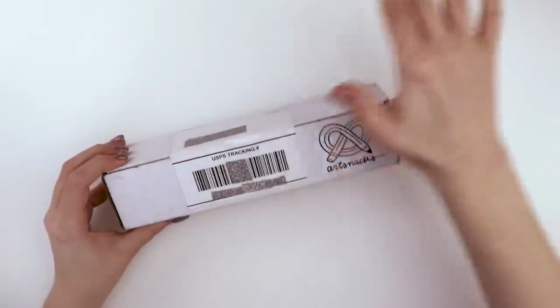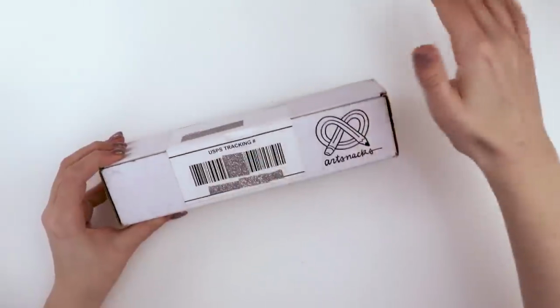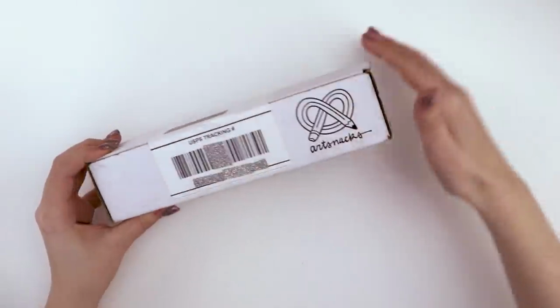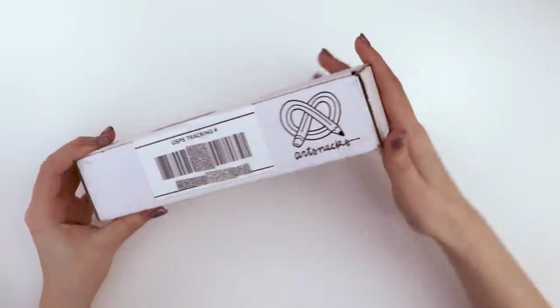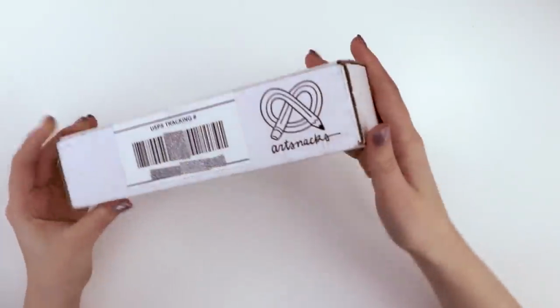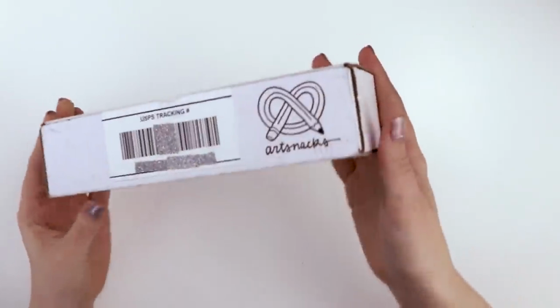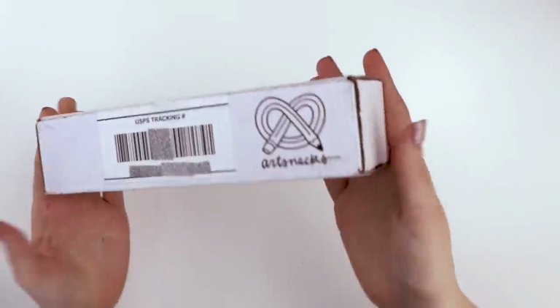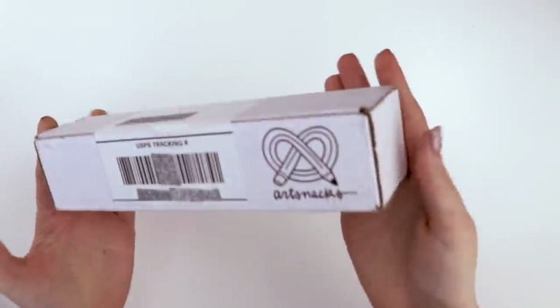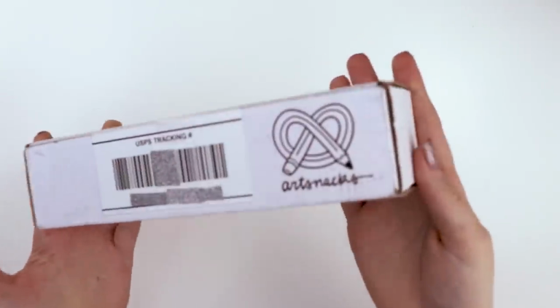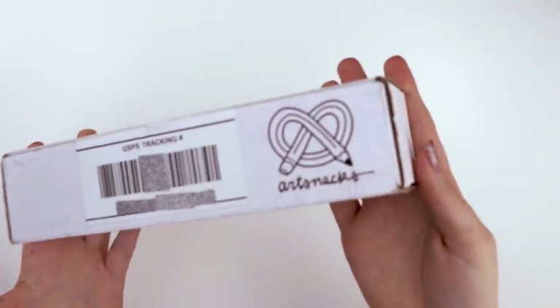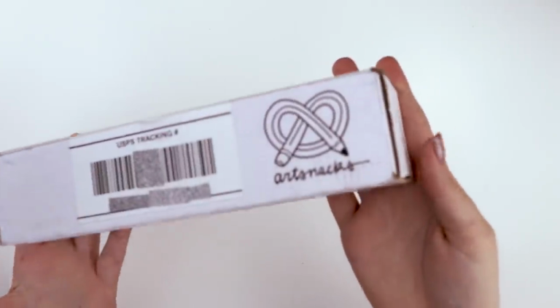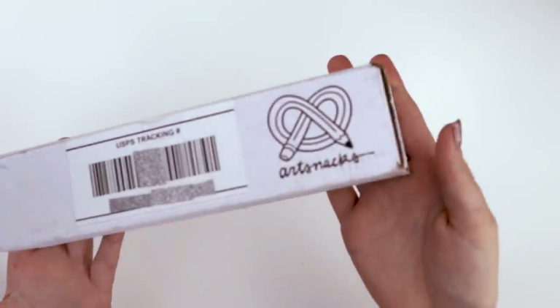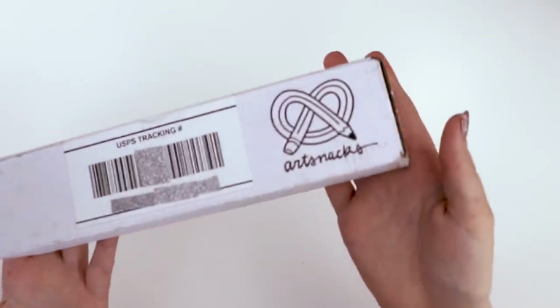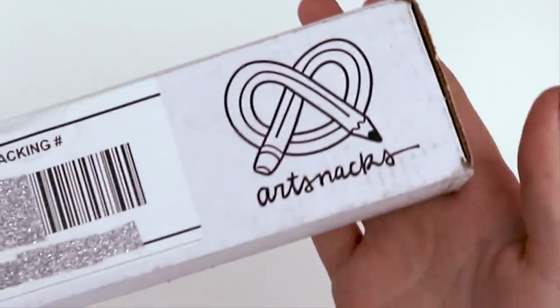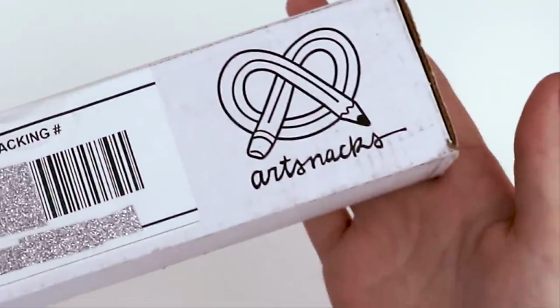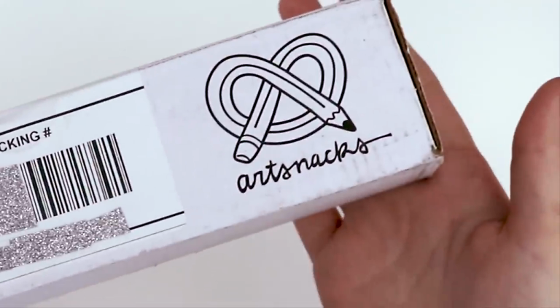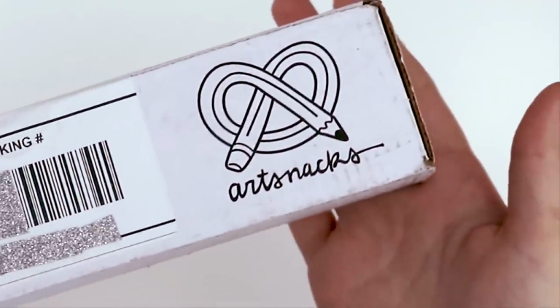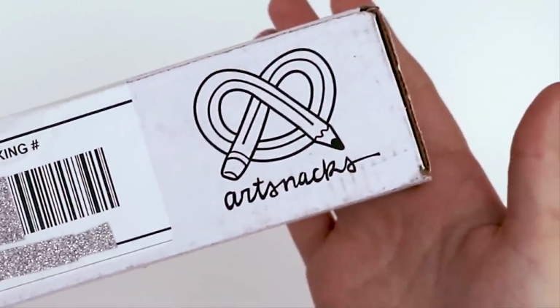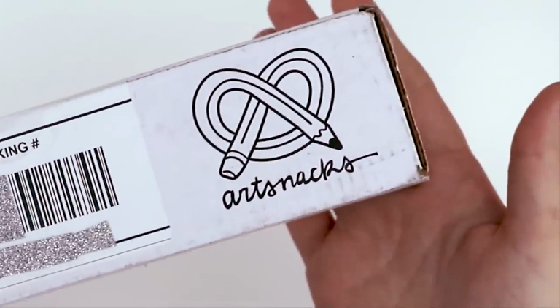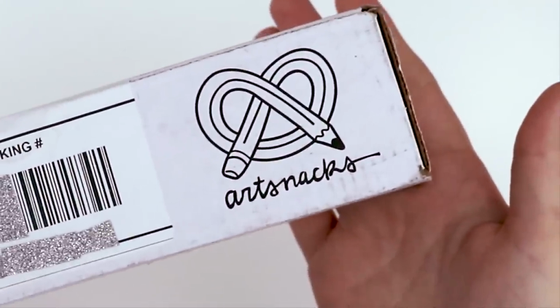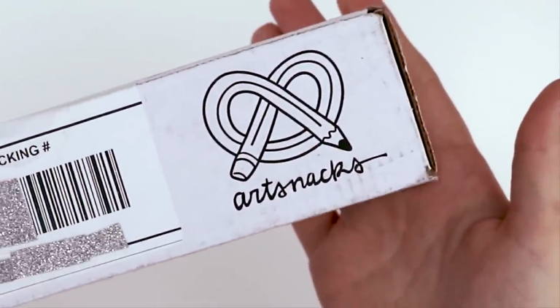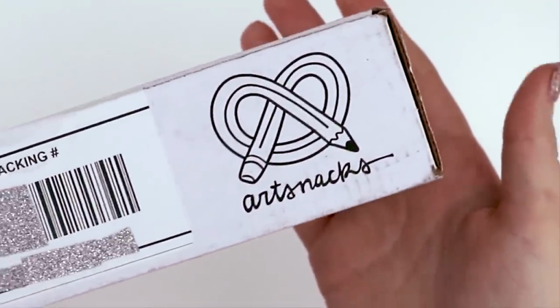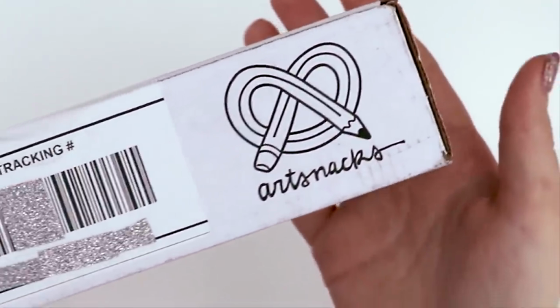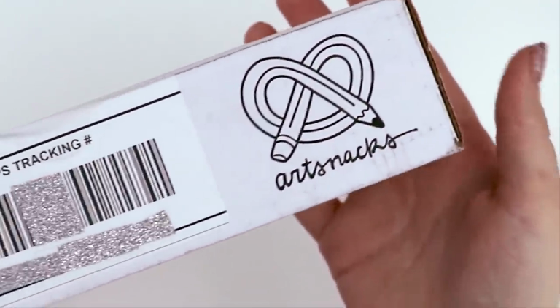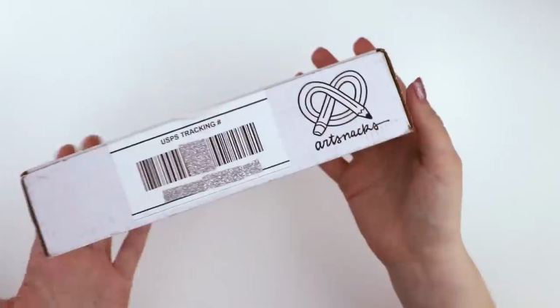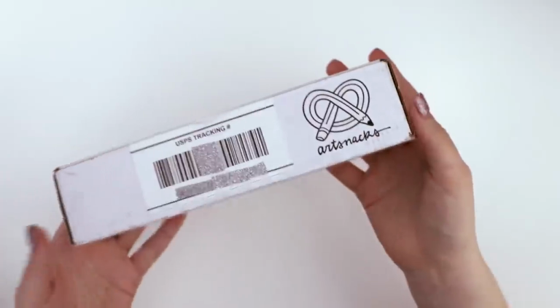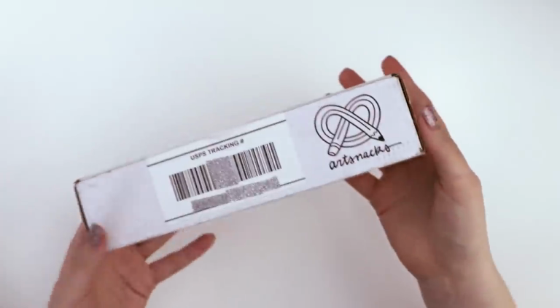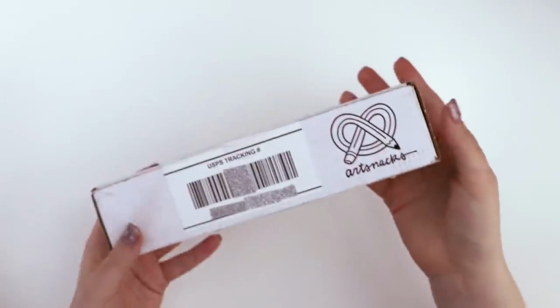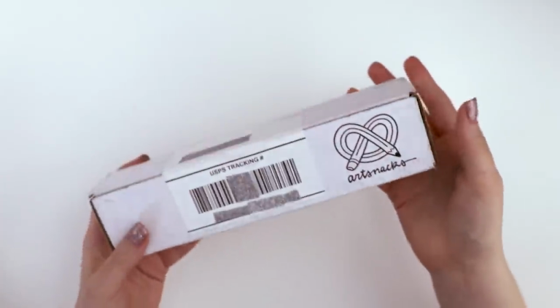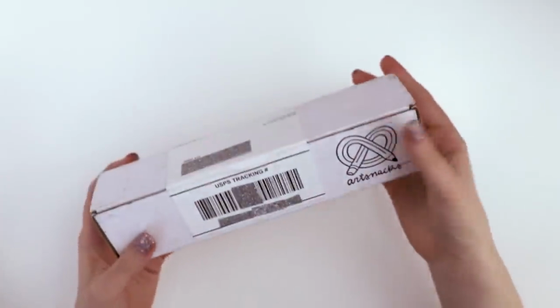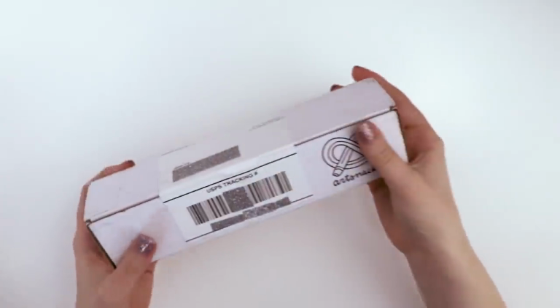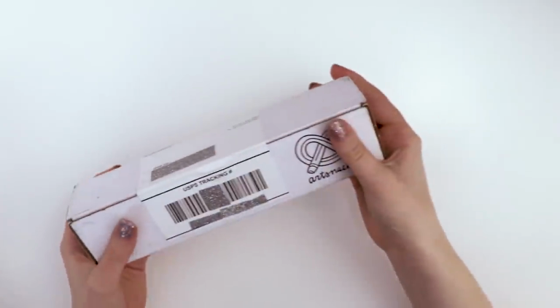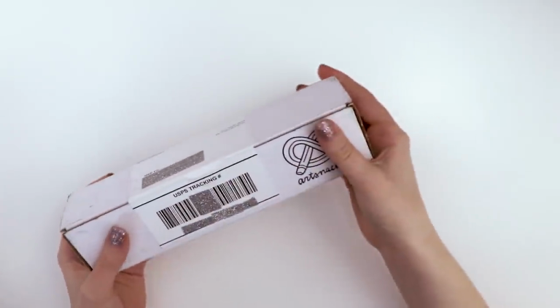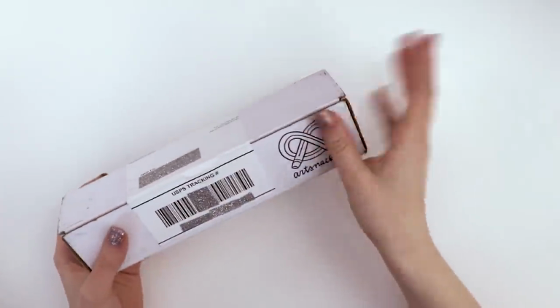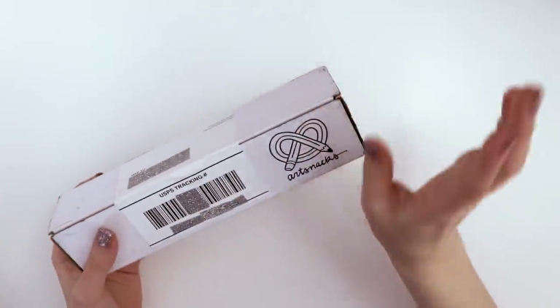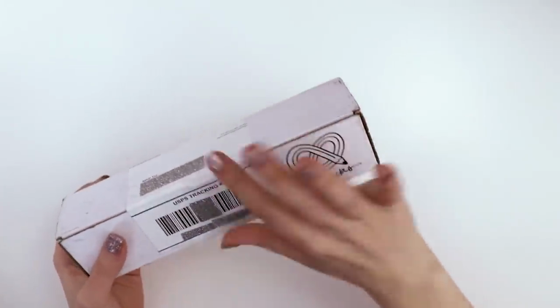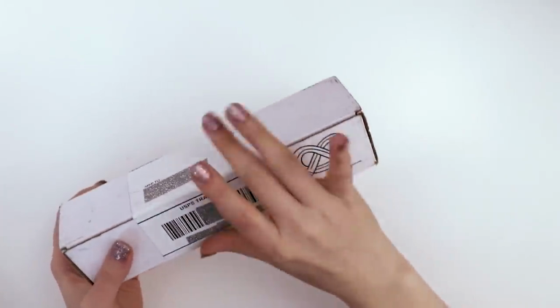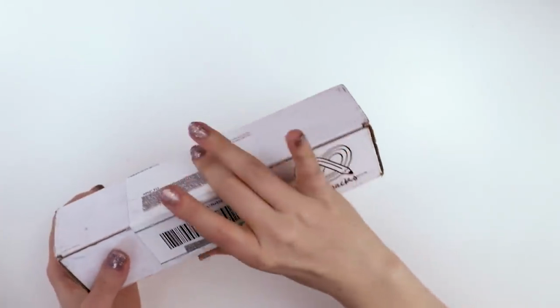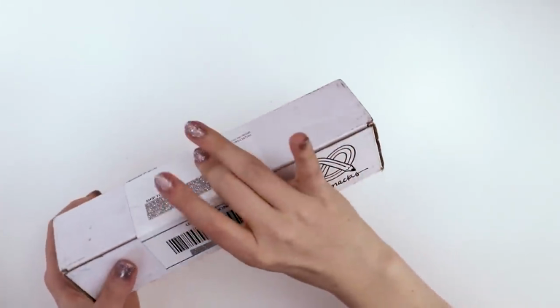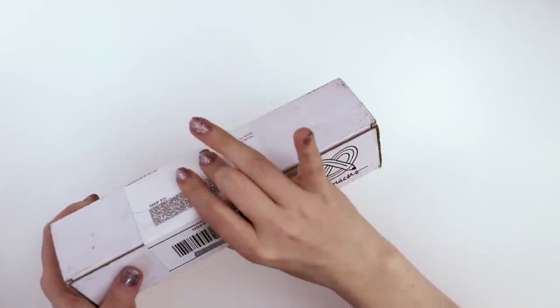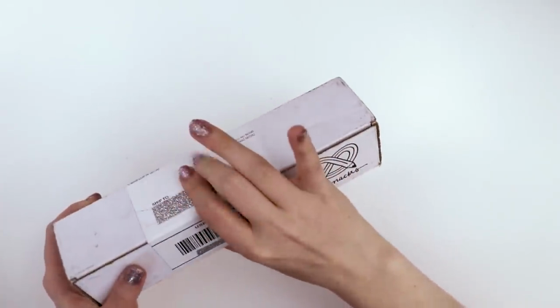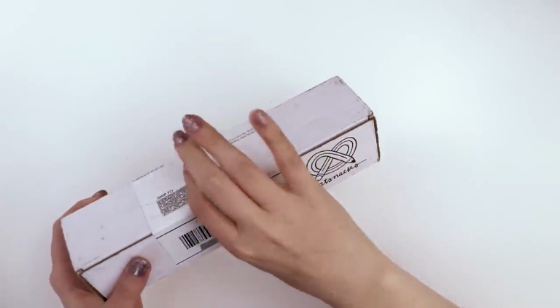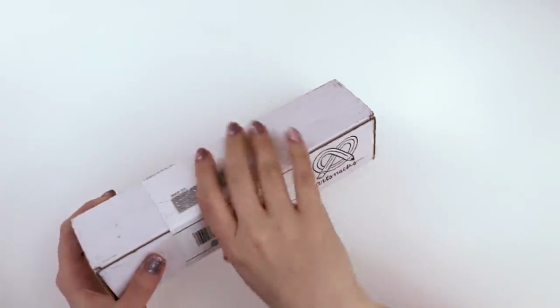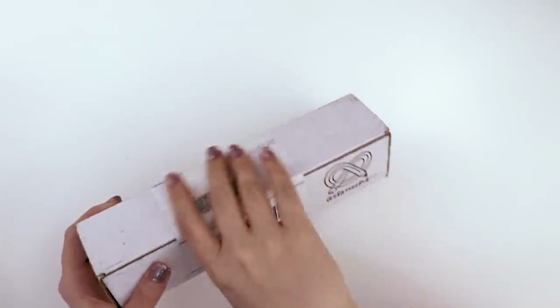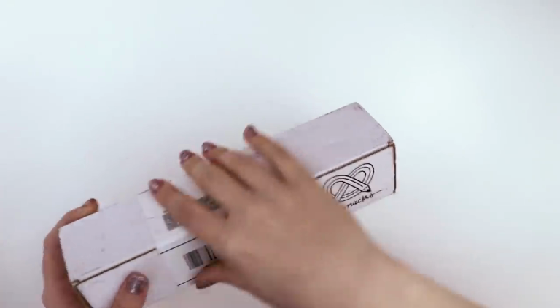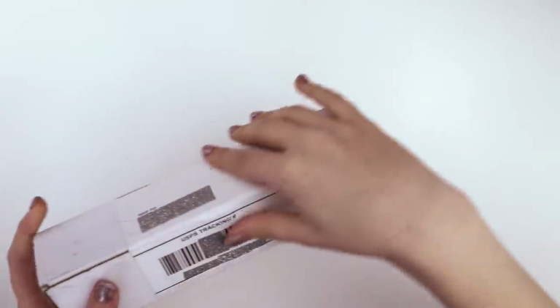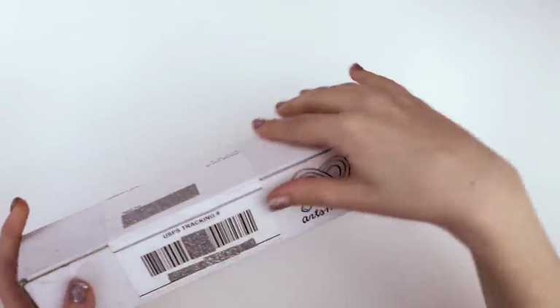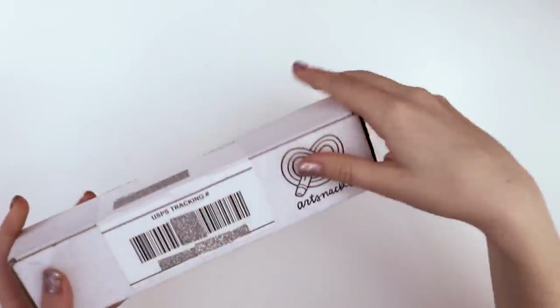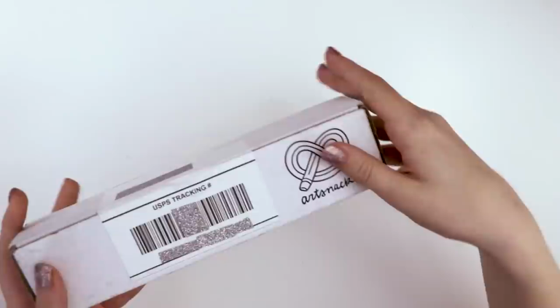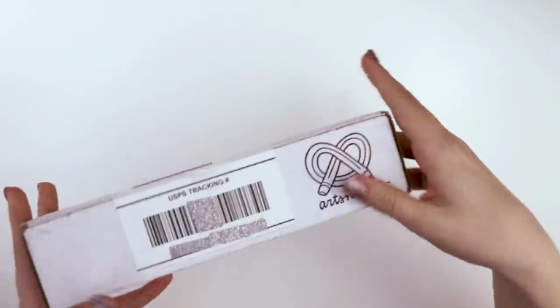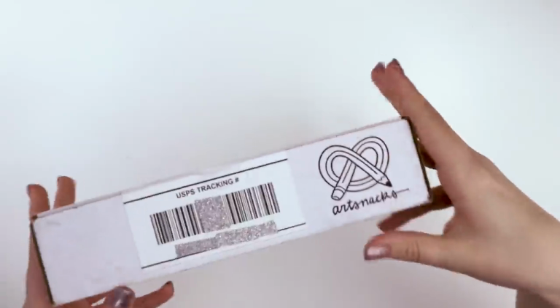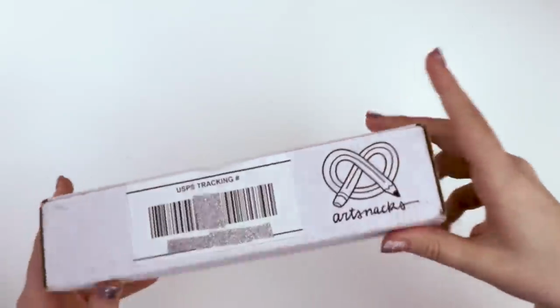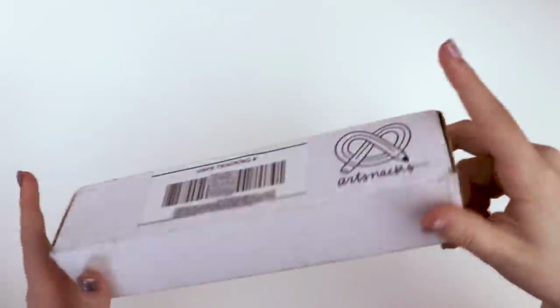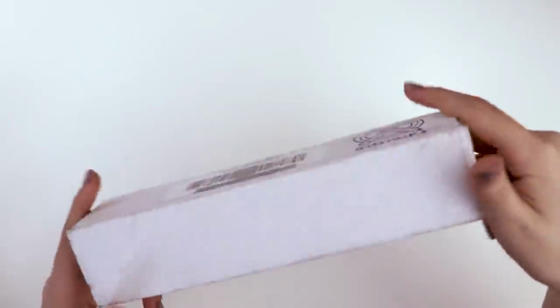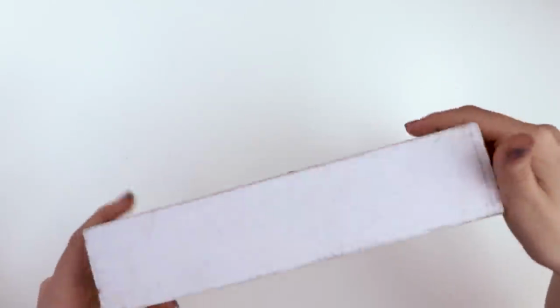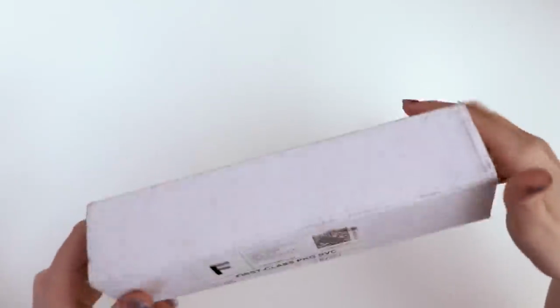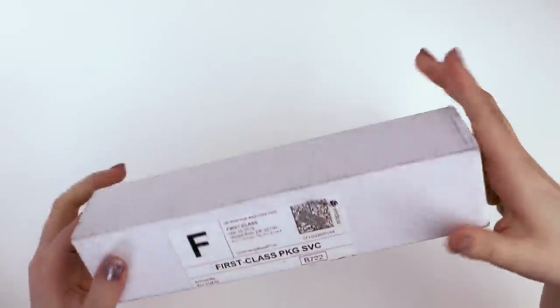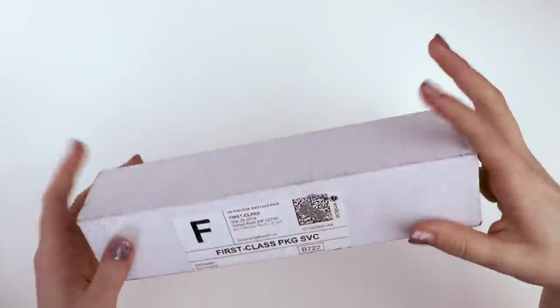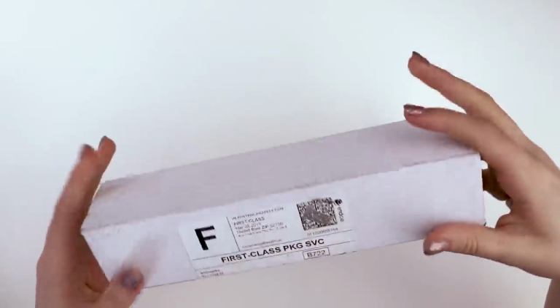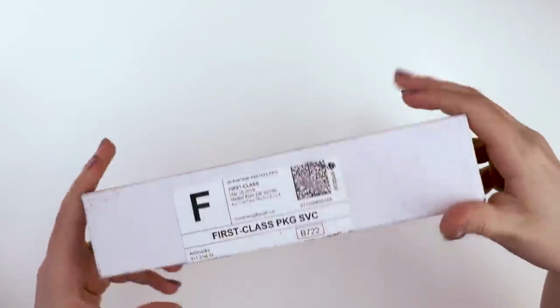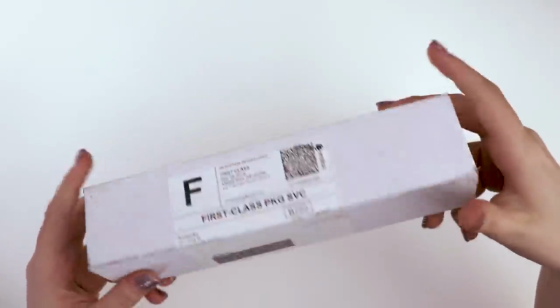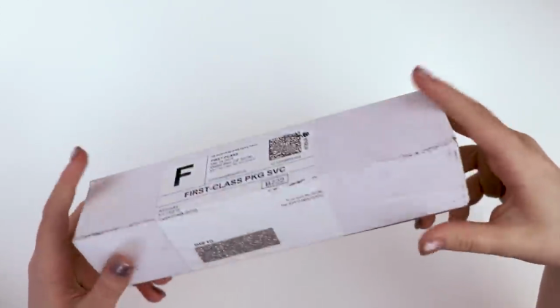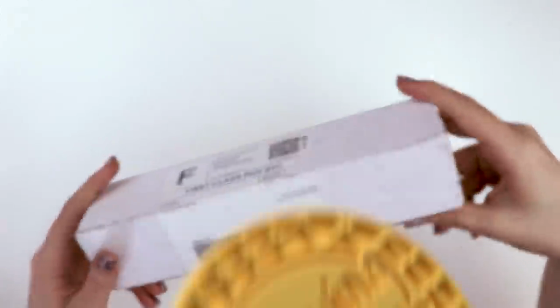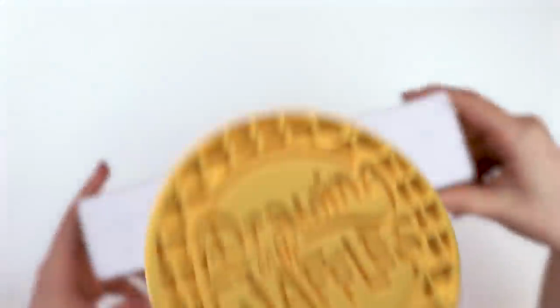Hello, this is the April Art Snacks box. We're going to open it up, see what's inside, and then draw something with it.